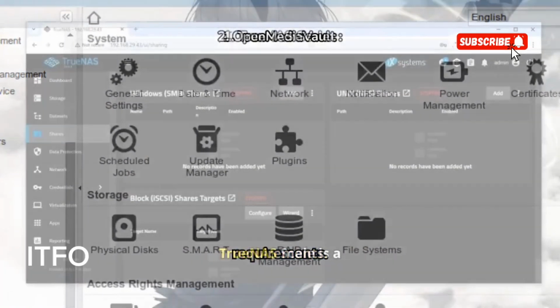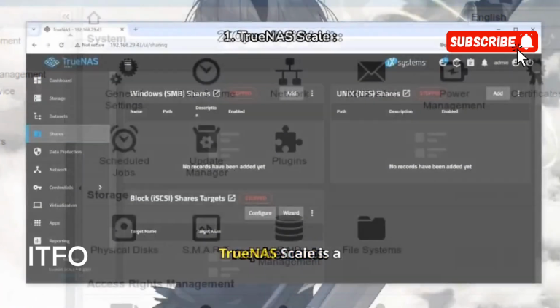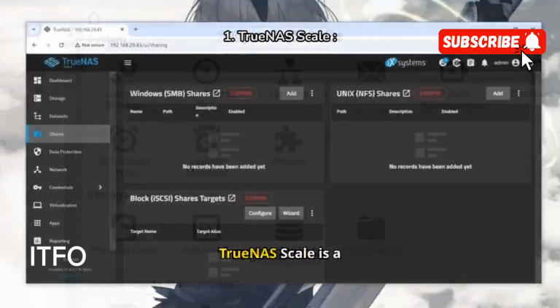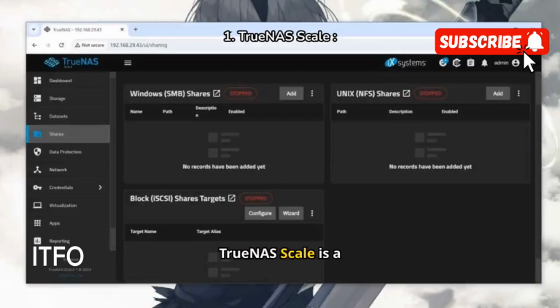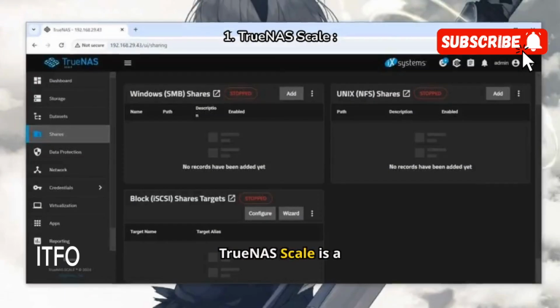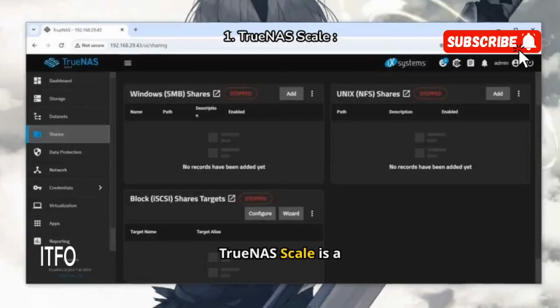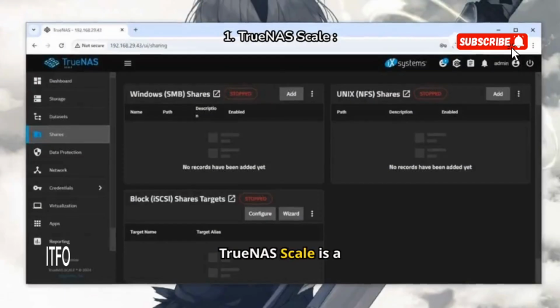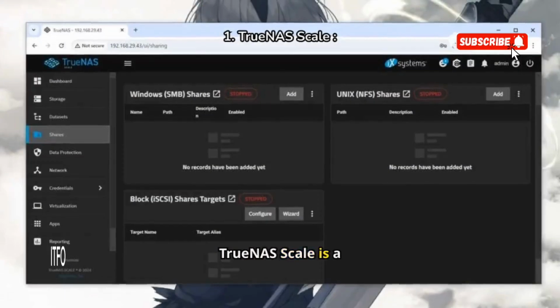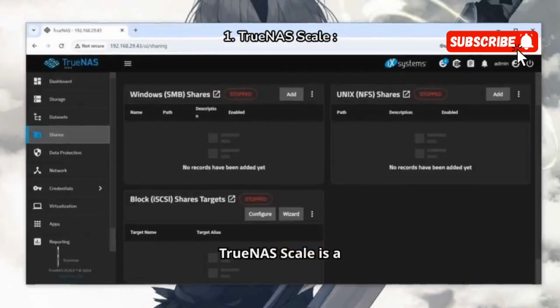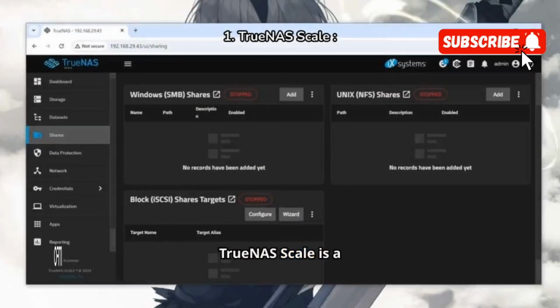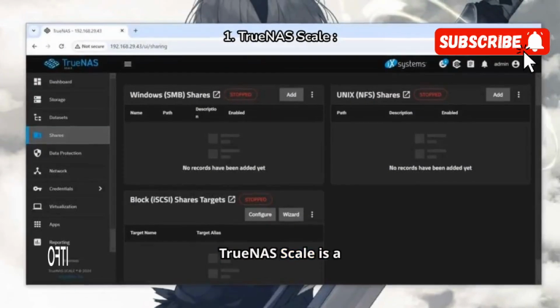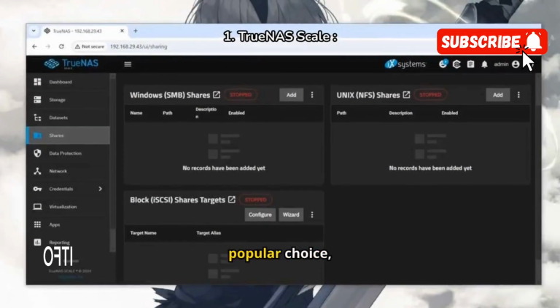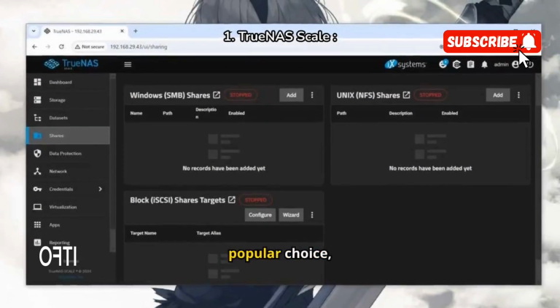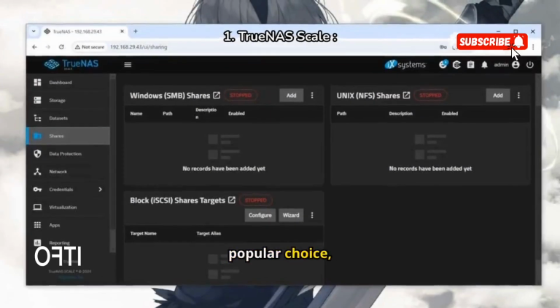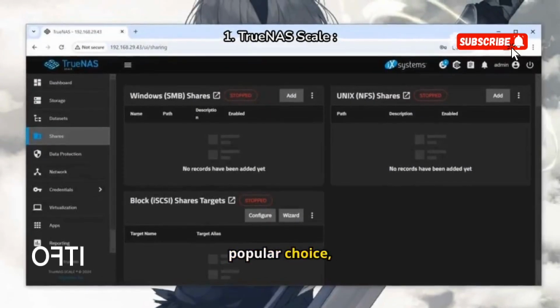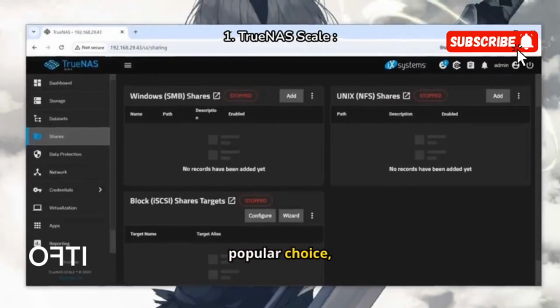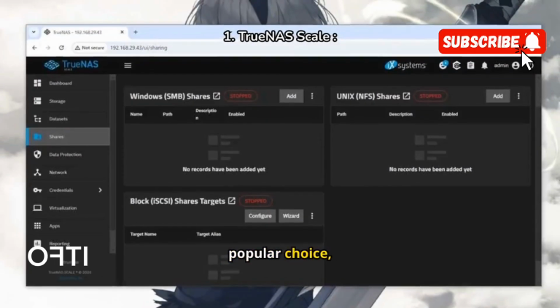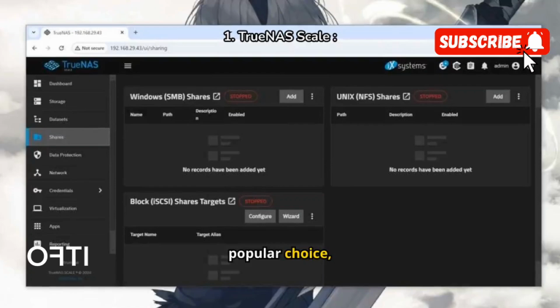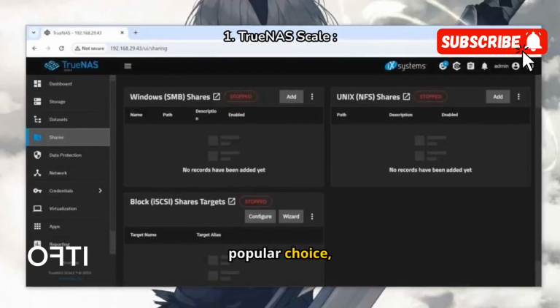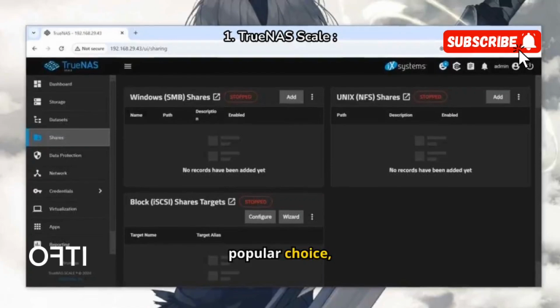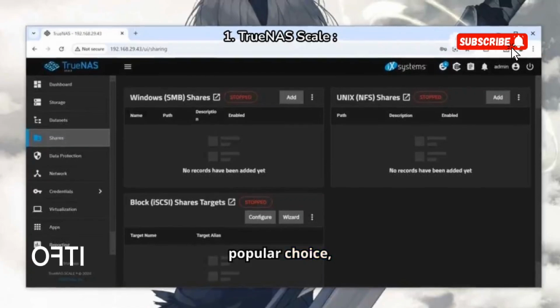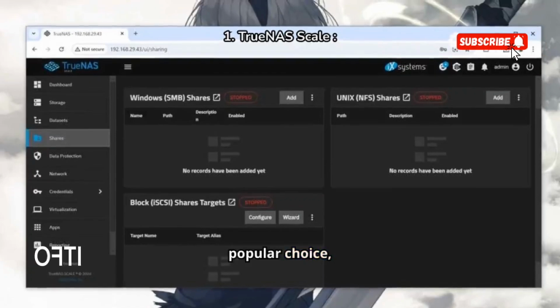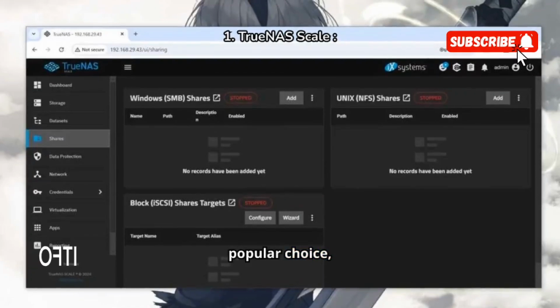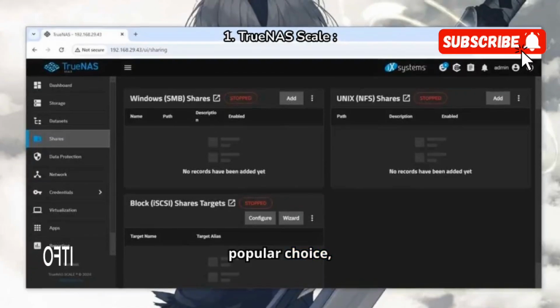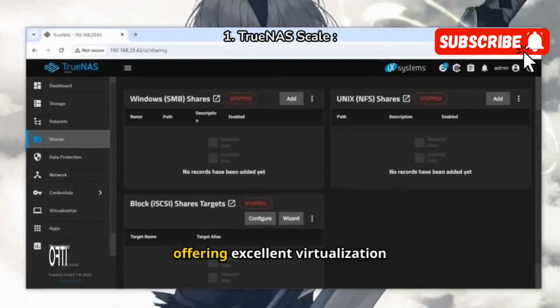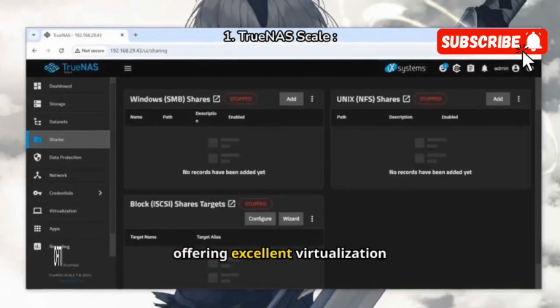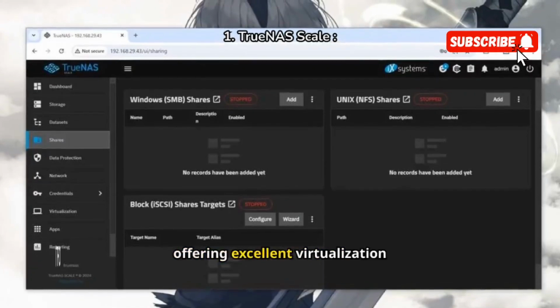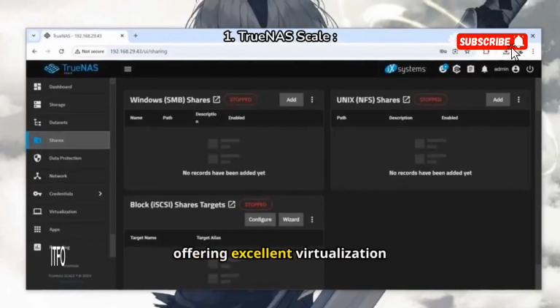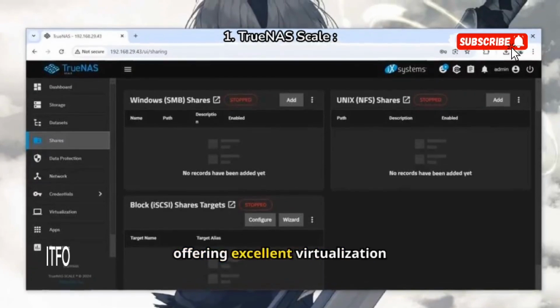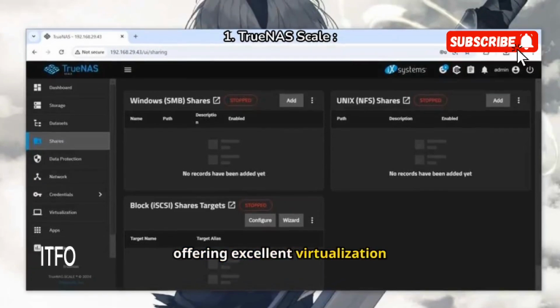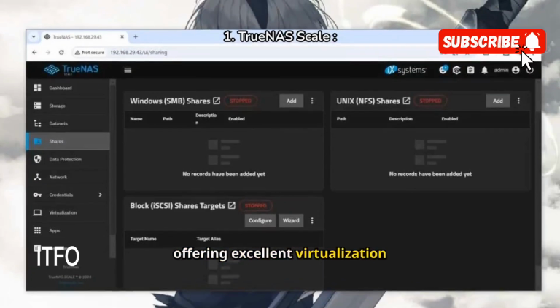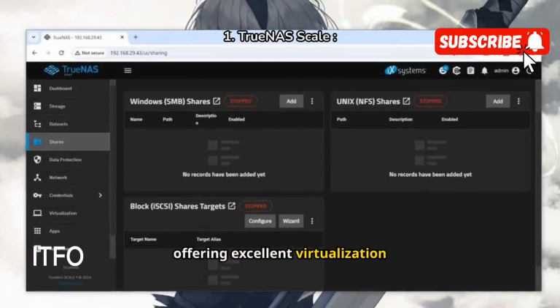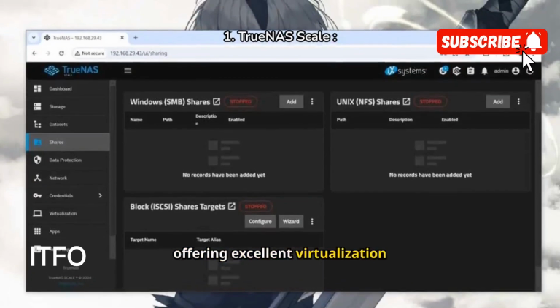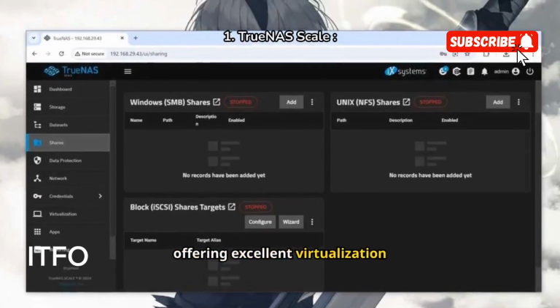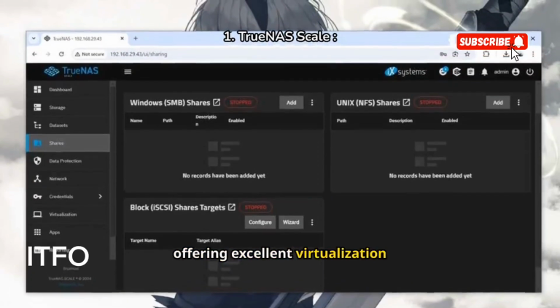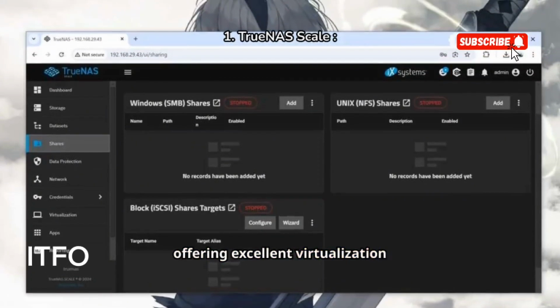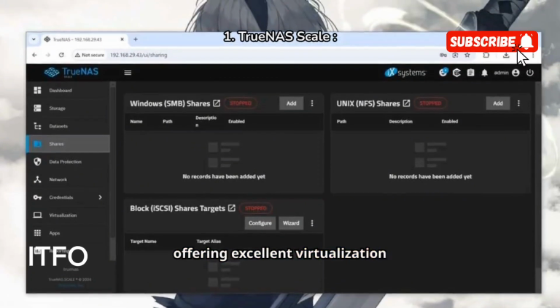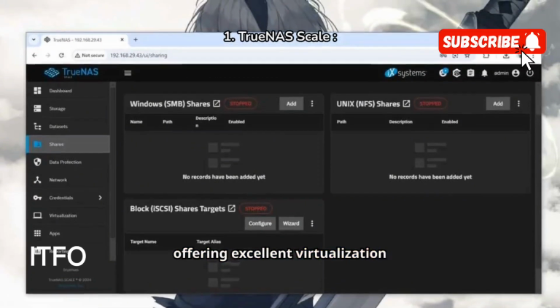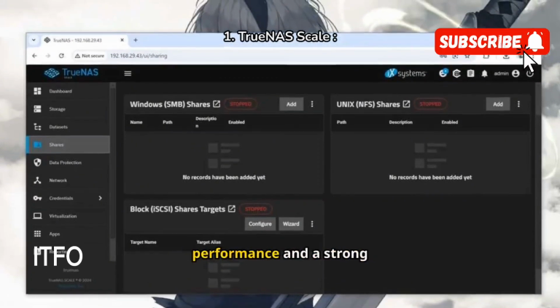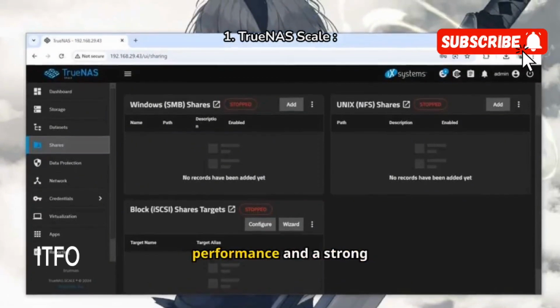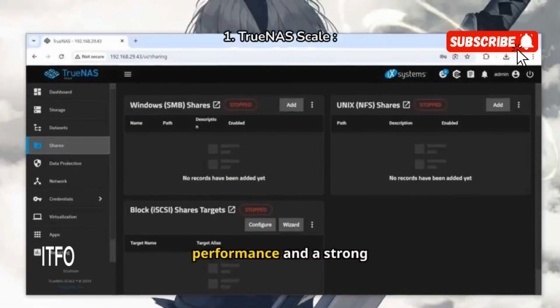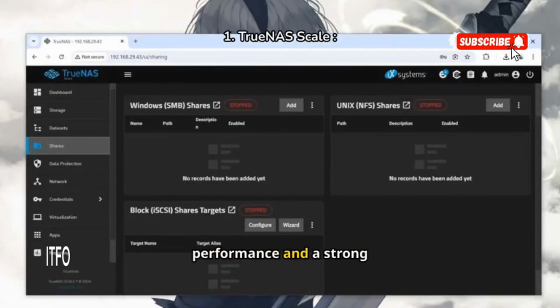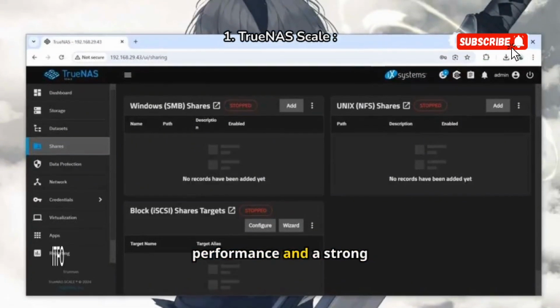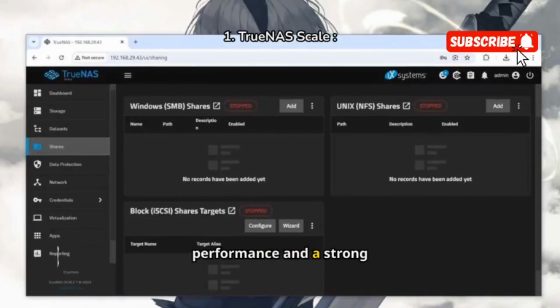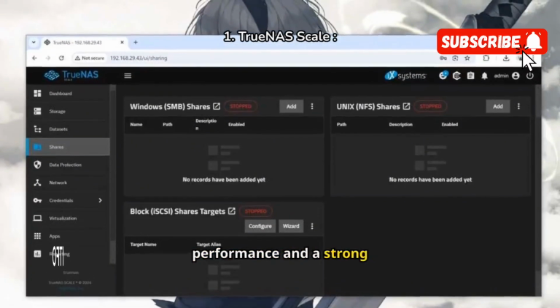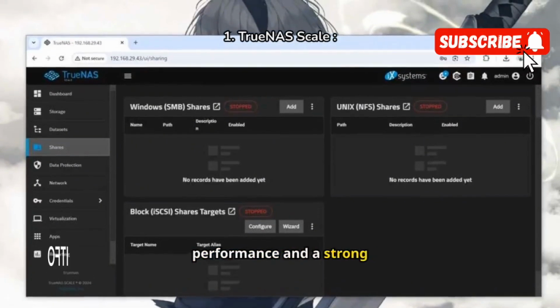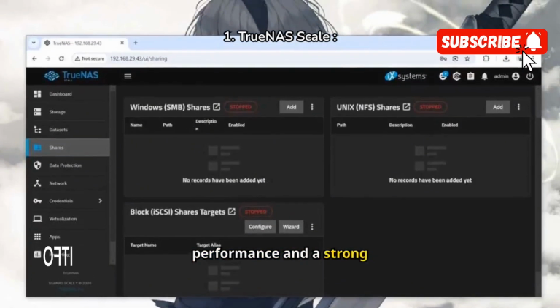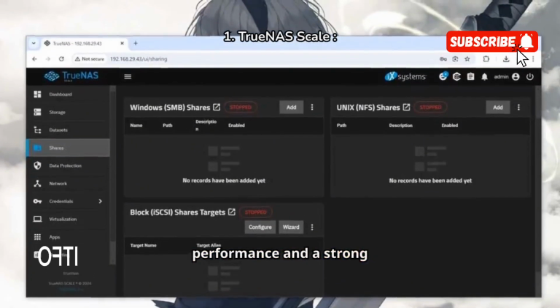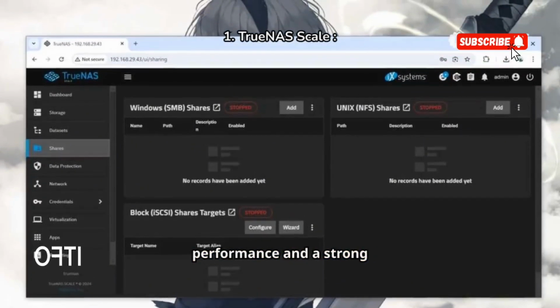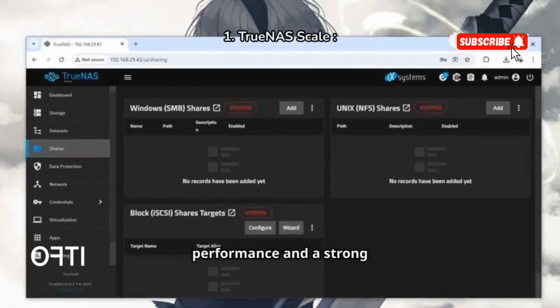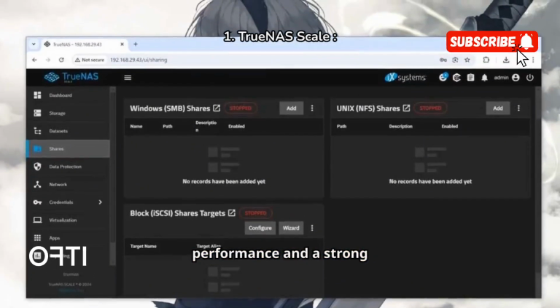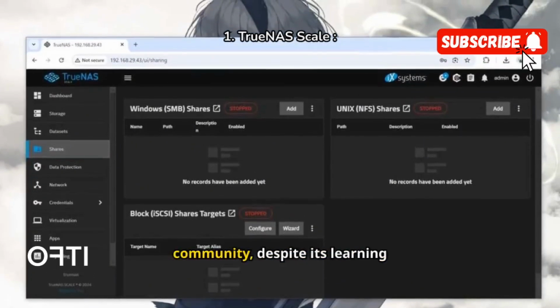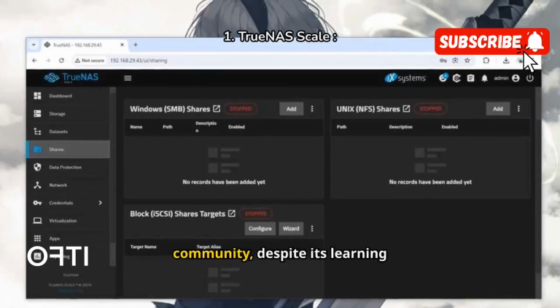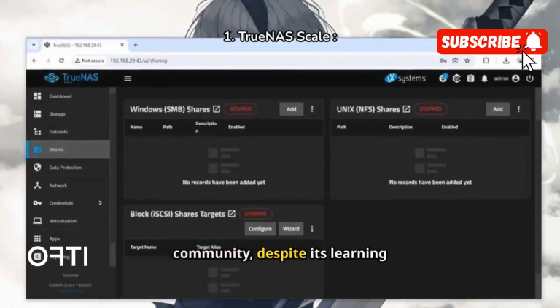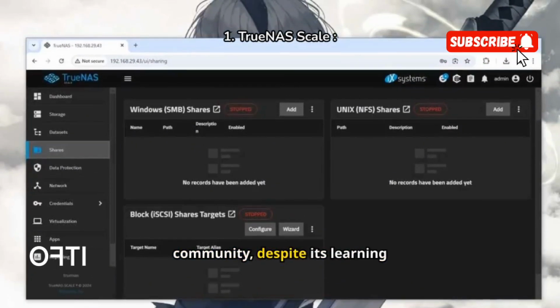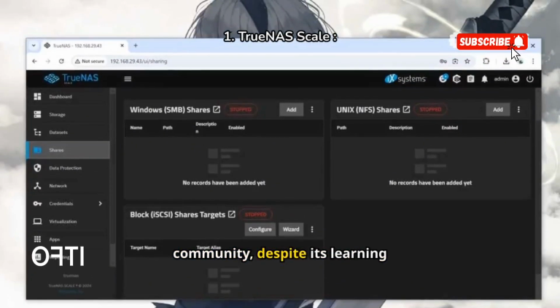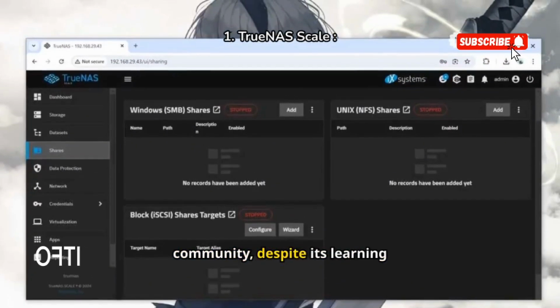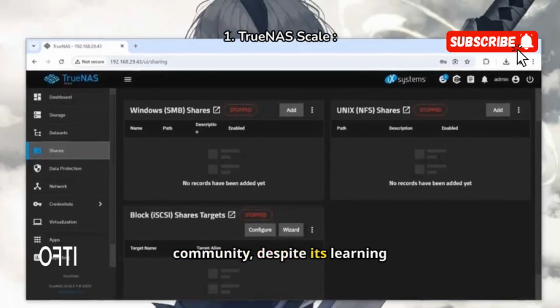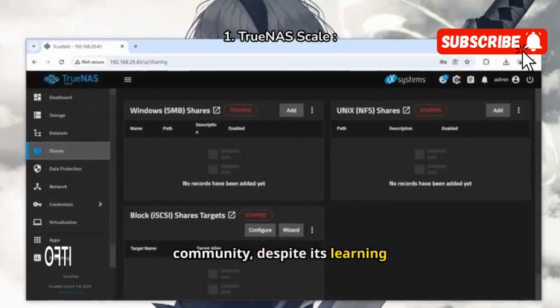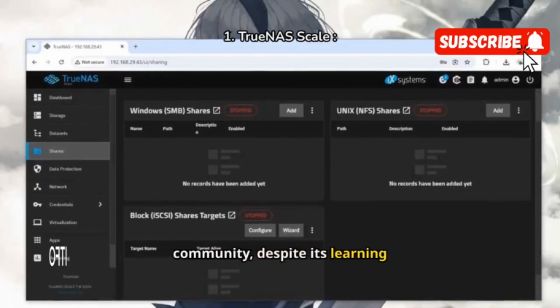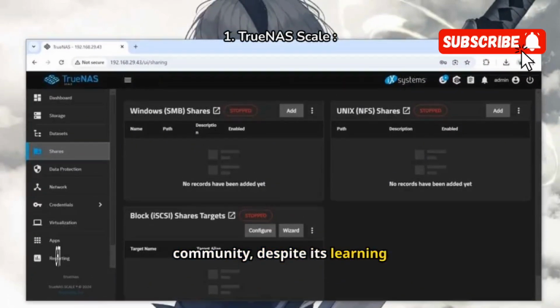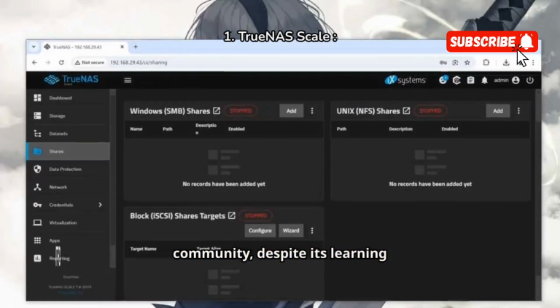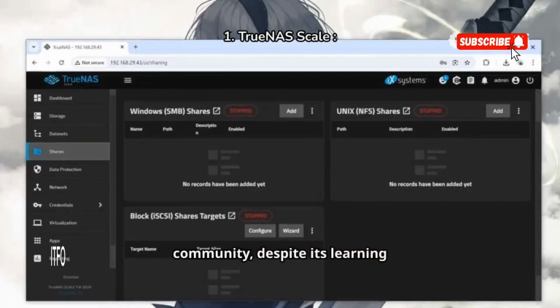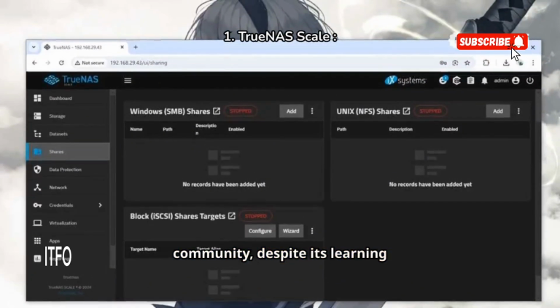TrueNAS Scale is a popular choice, offering excellent virtualization performance and a strong community, despite its learning curve.